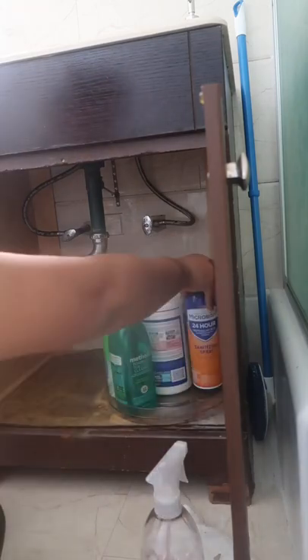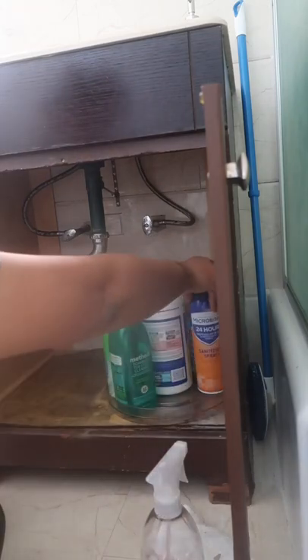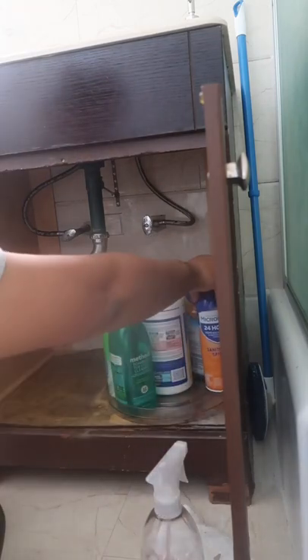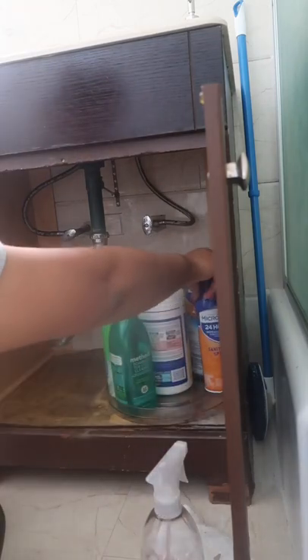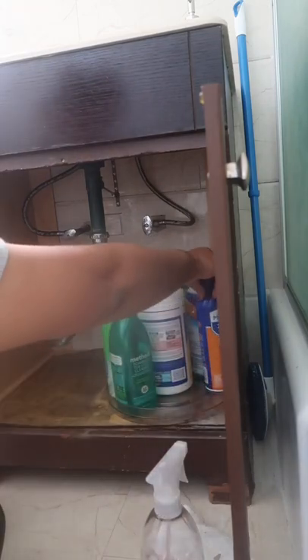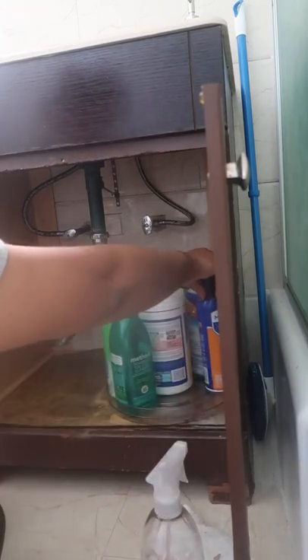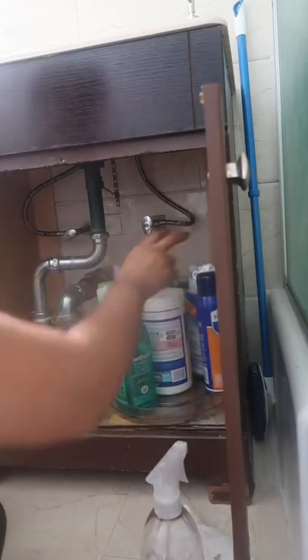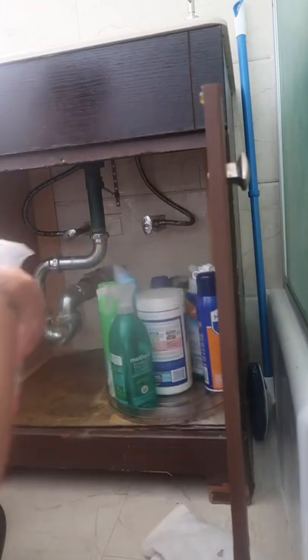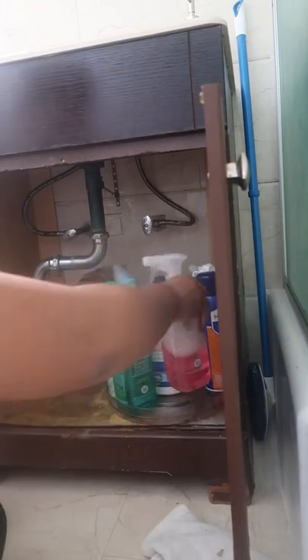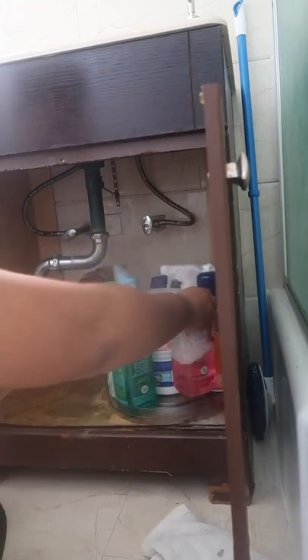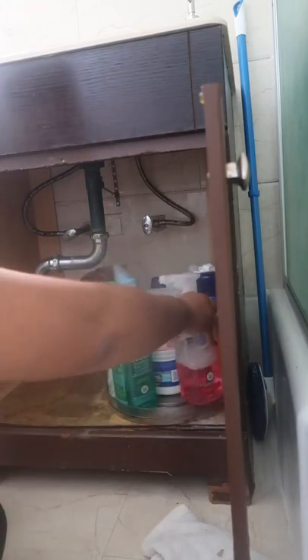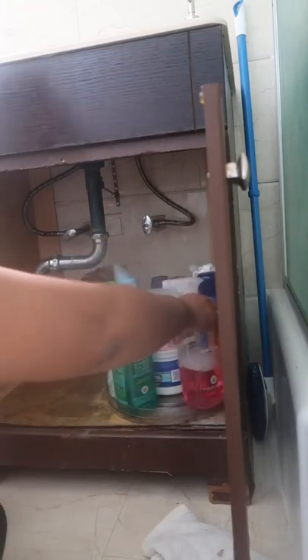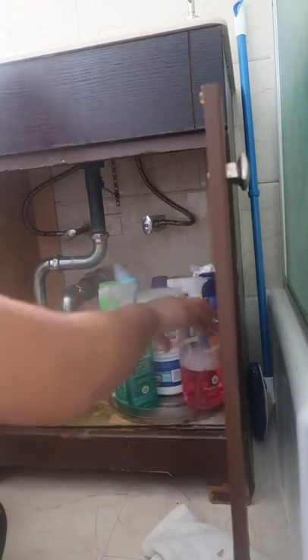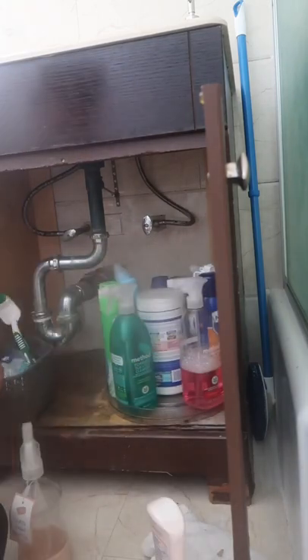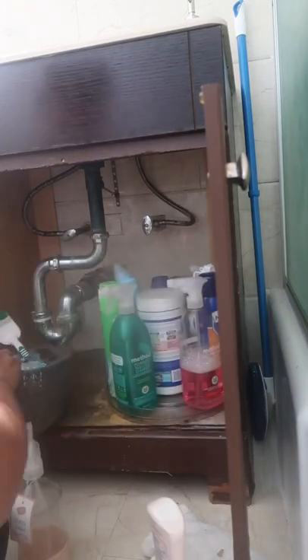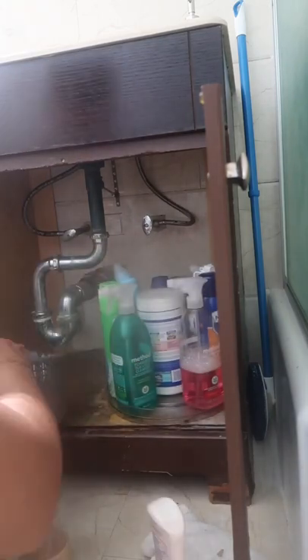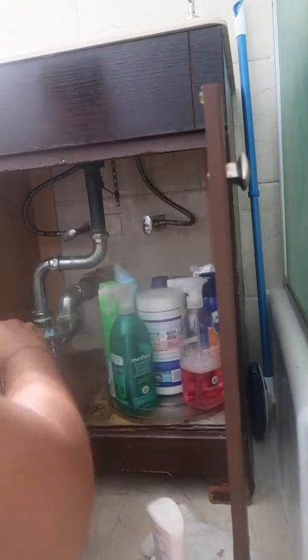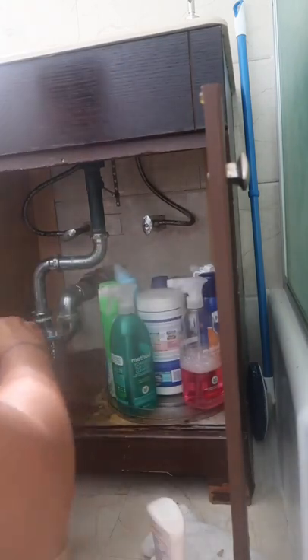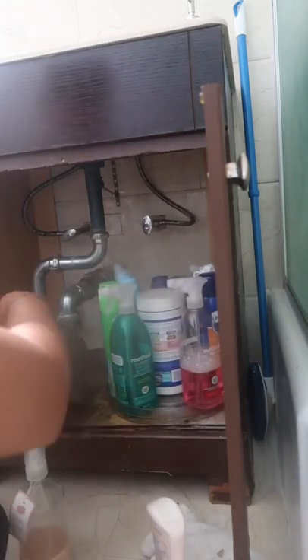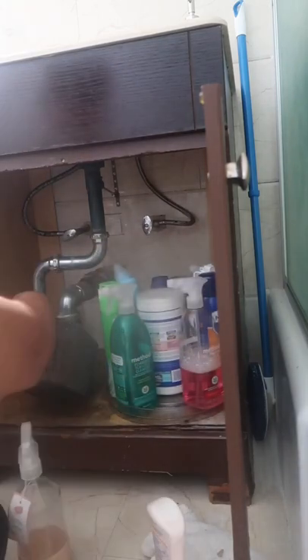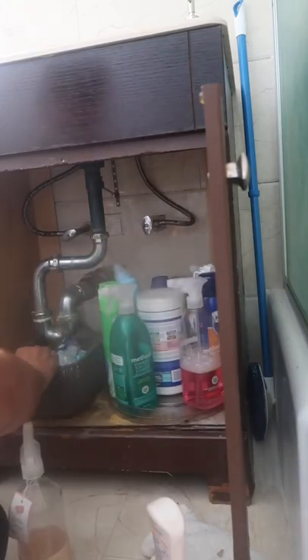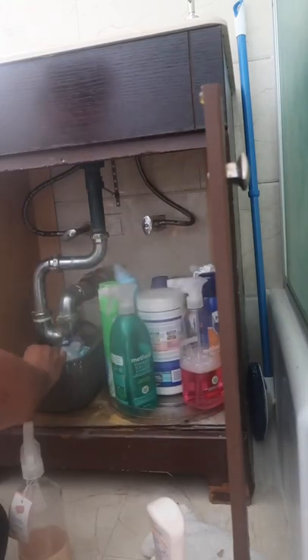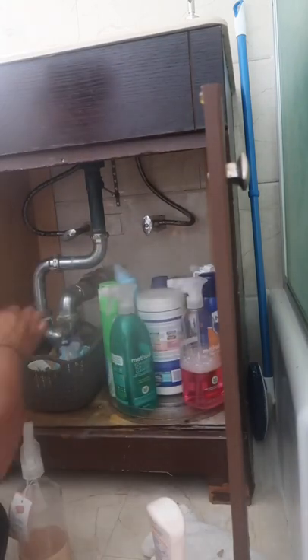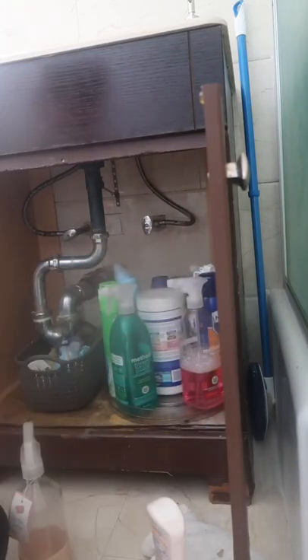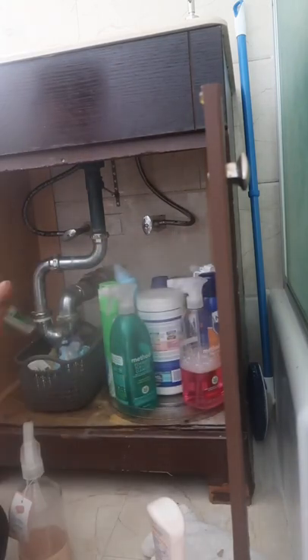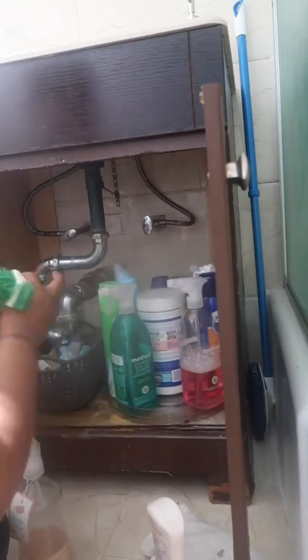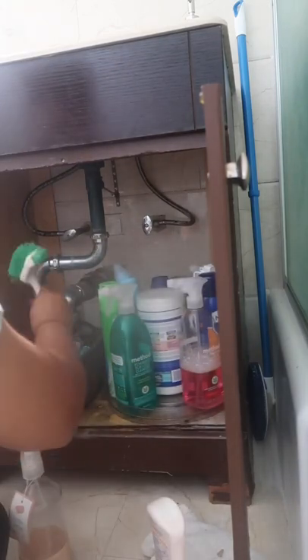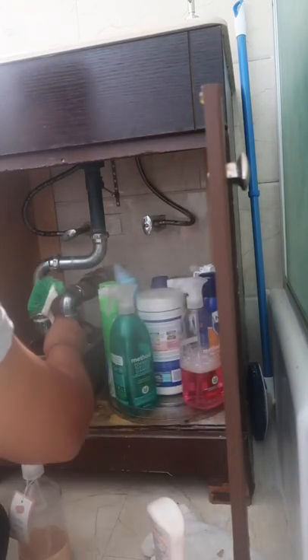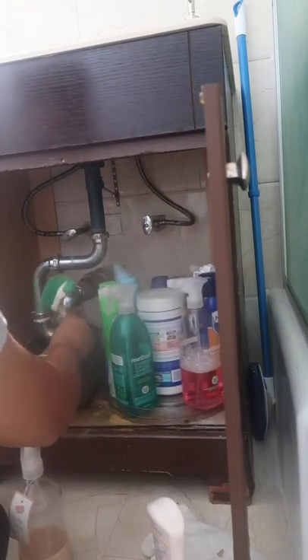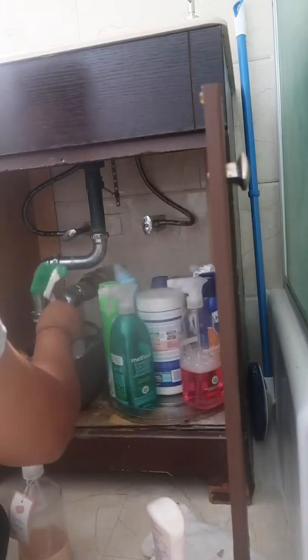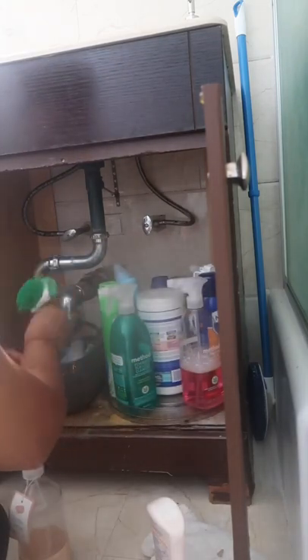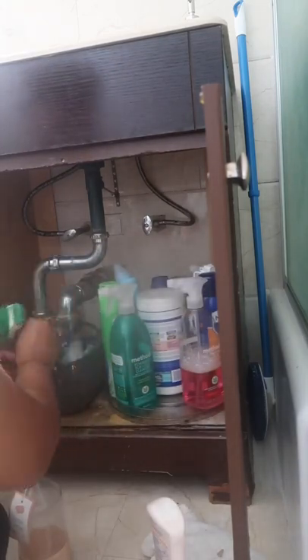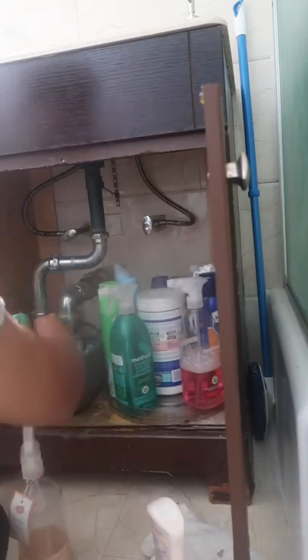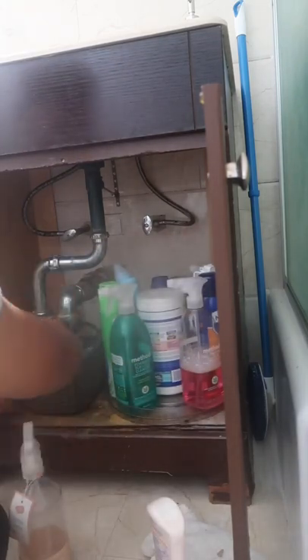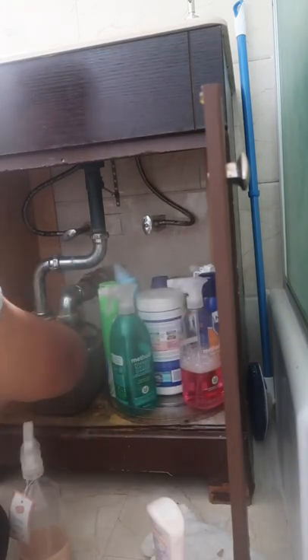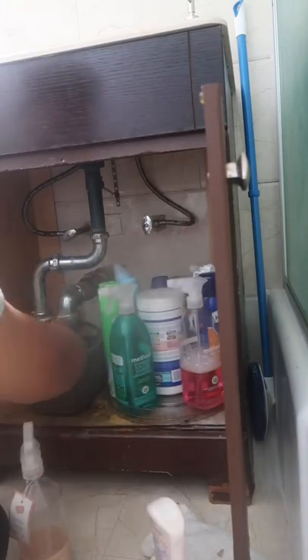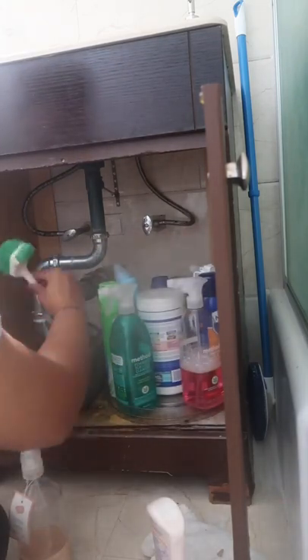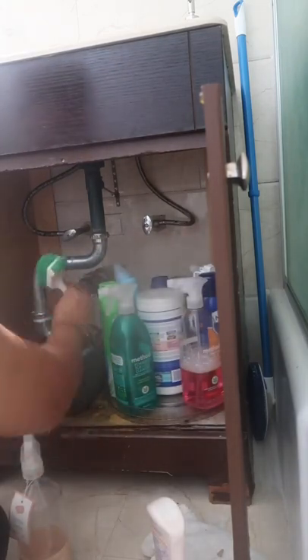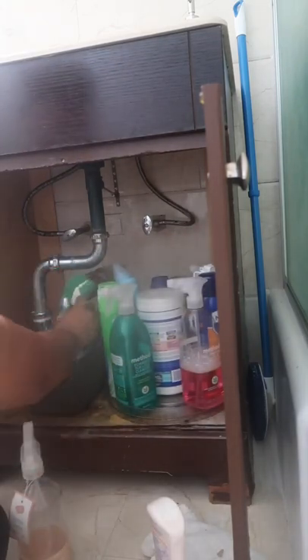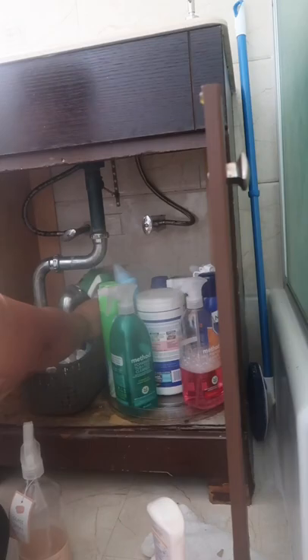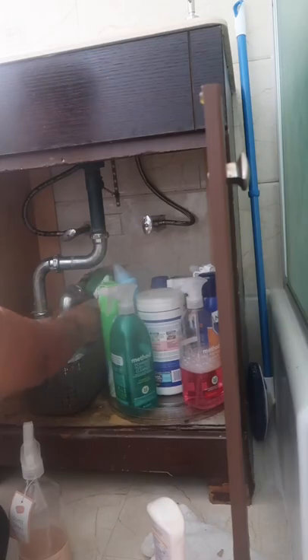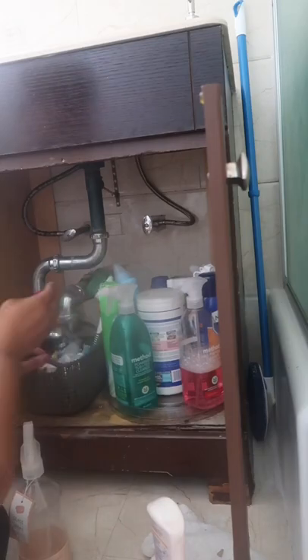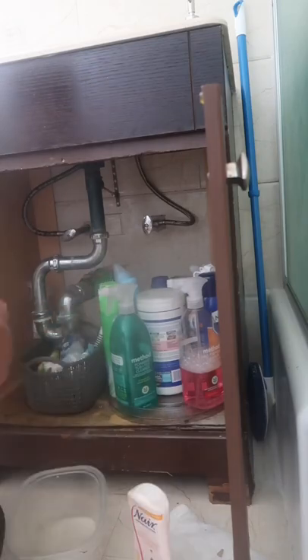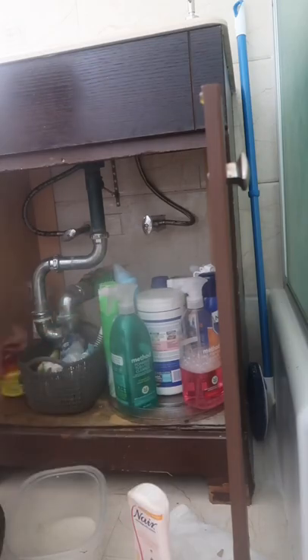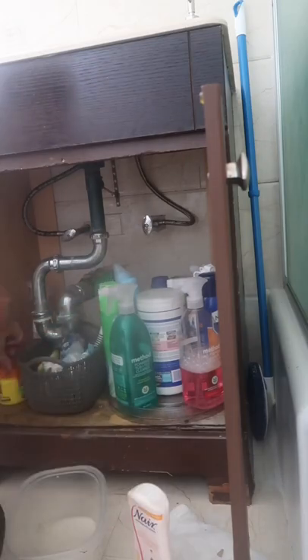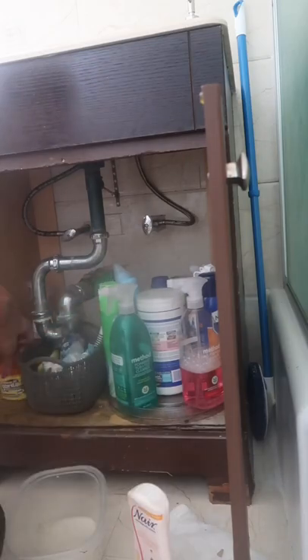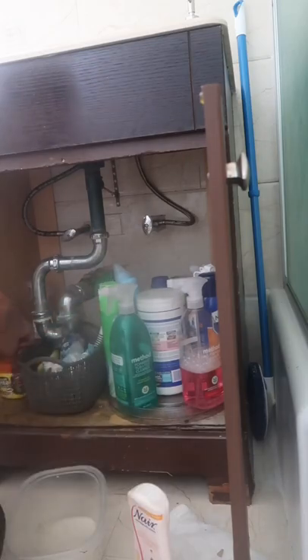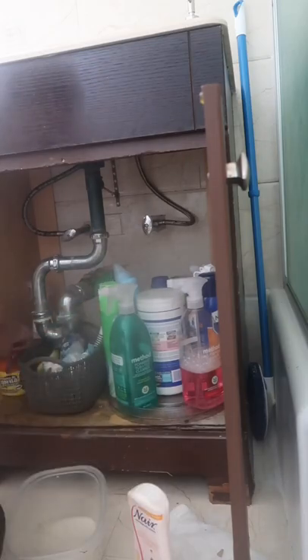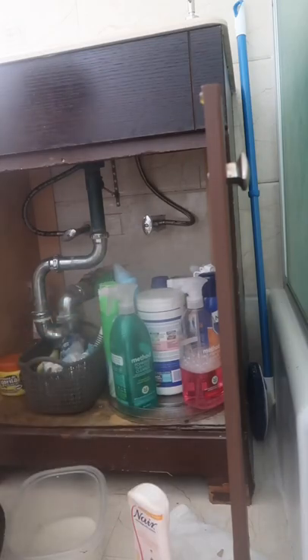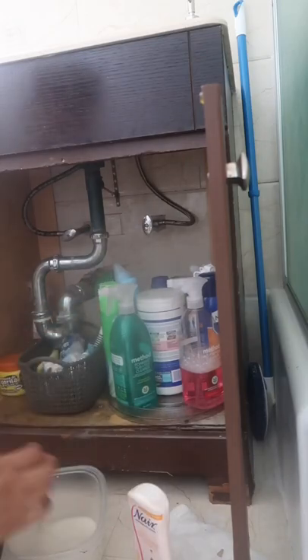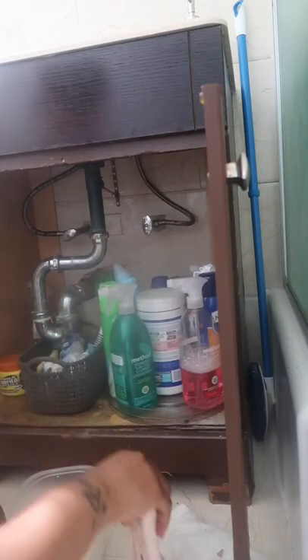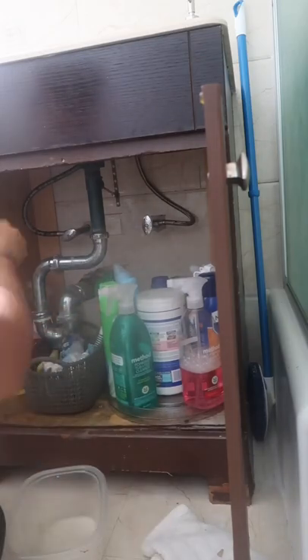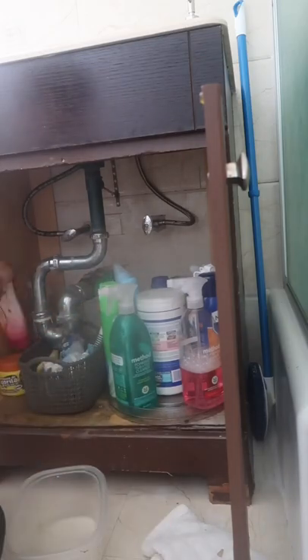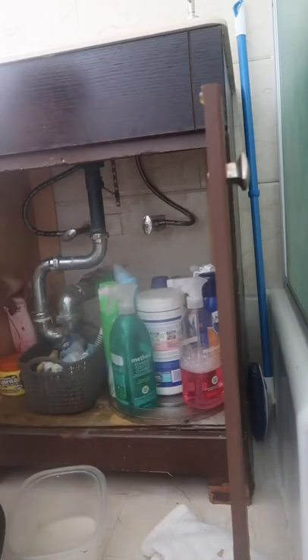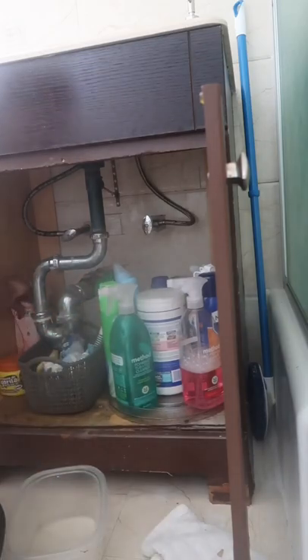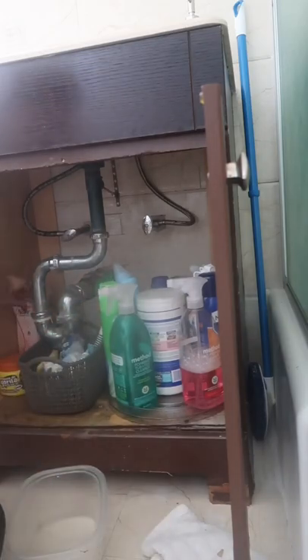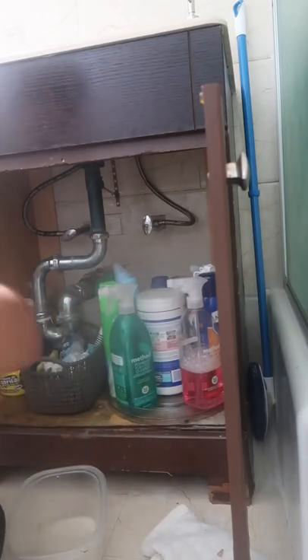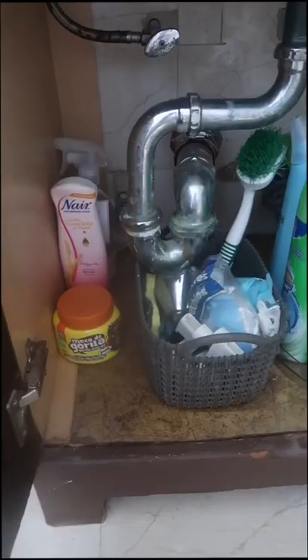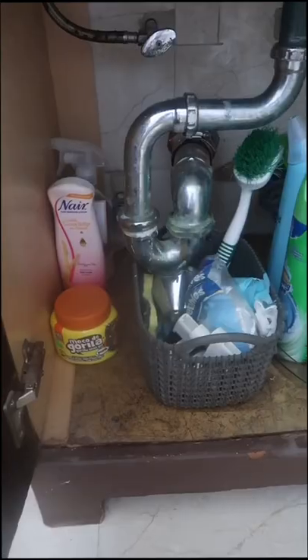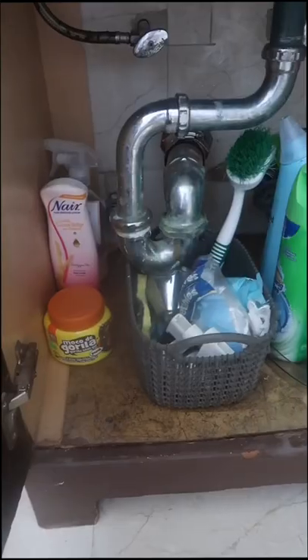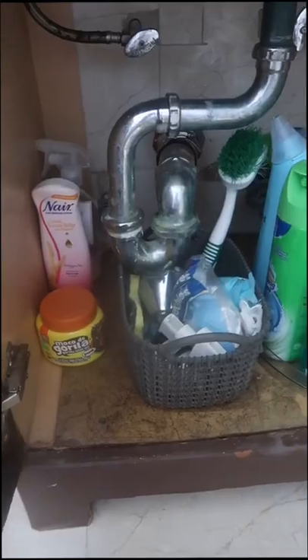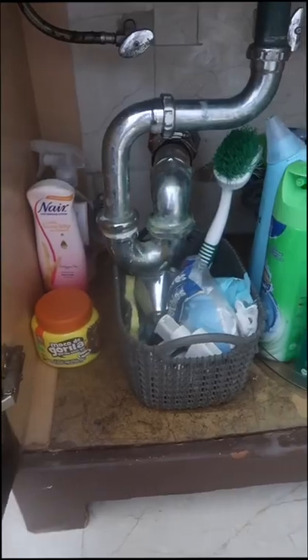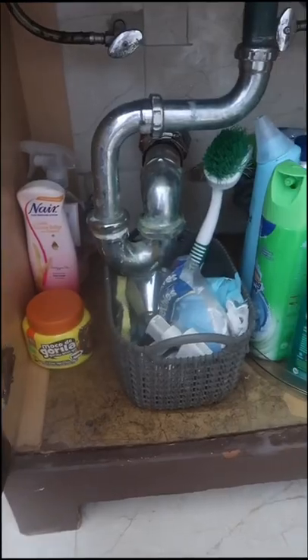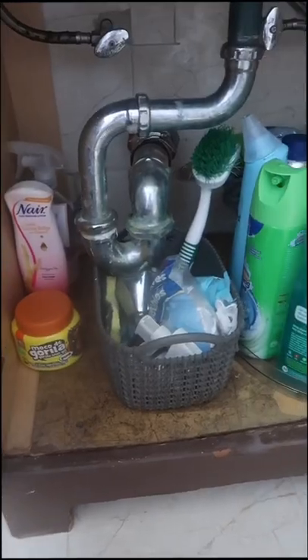I also have another little bin that I'm going to put my sponge and brush in, as you can see here, and whatever else extra on the side.